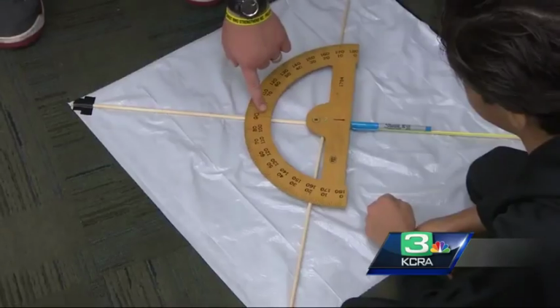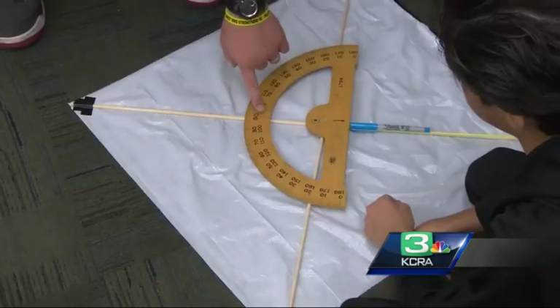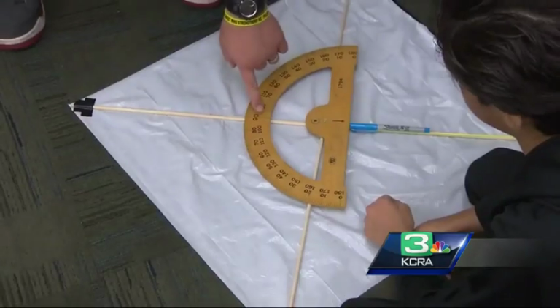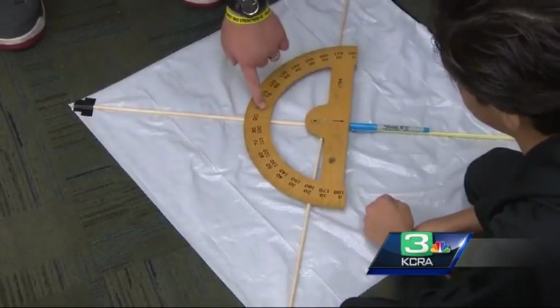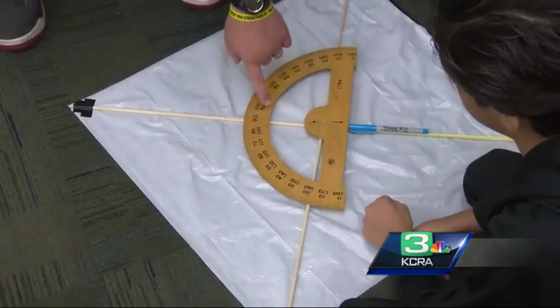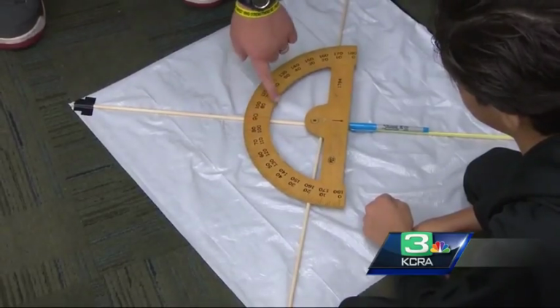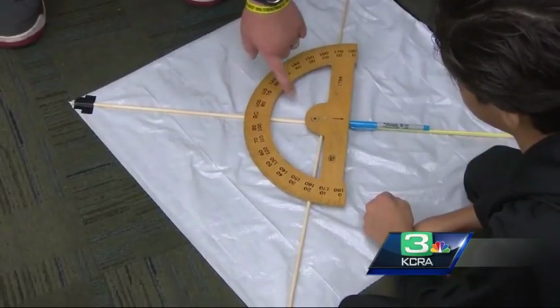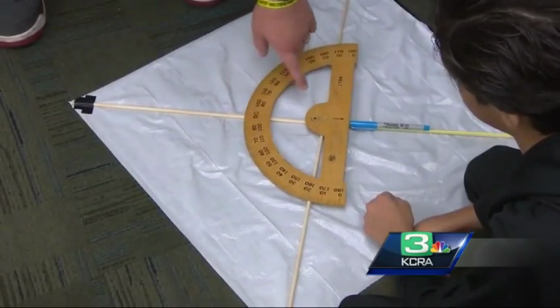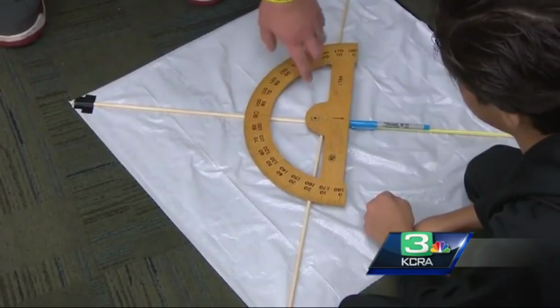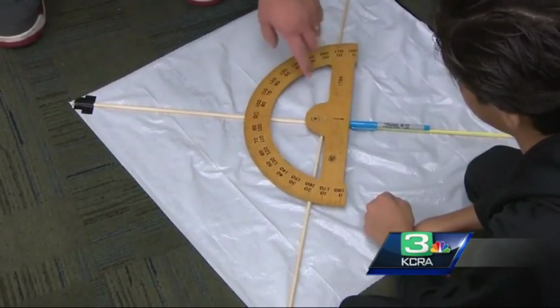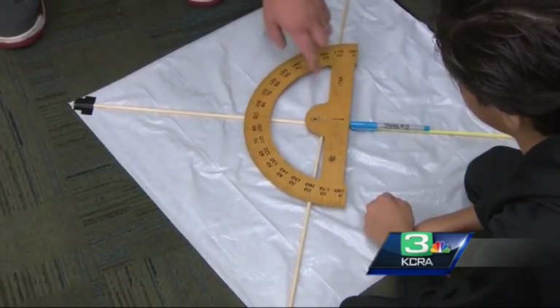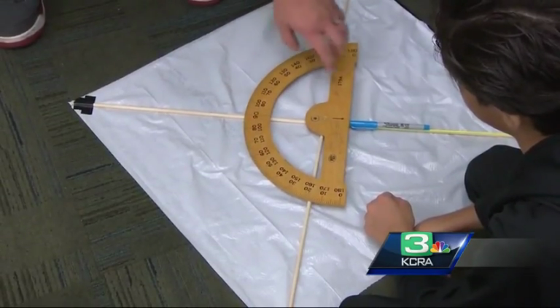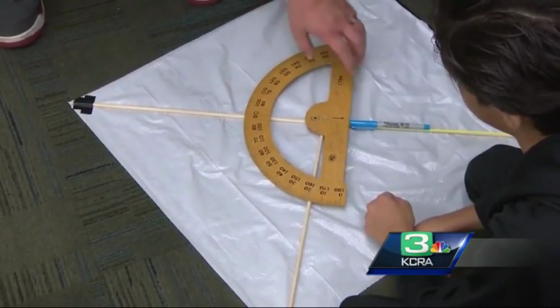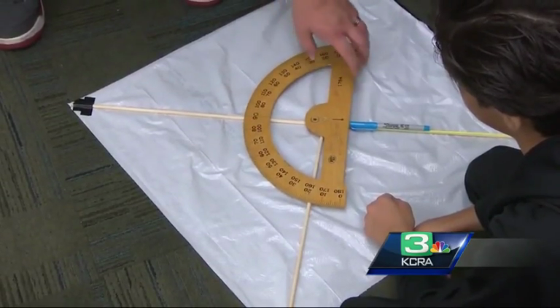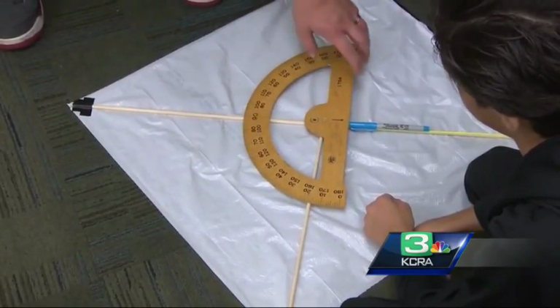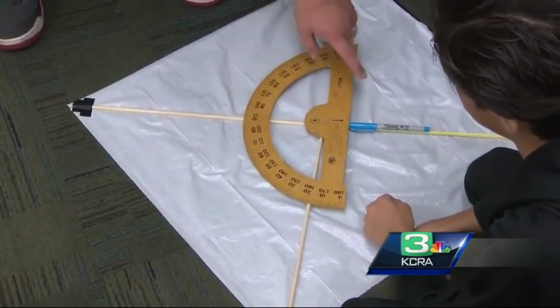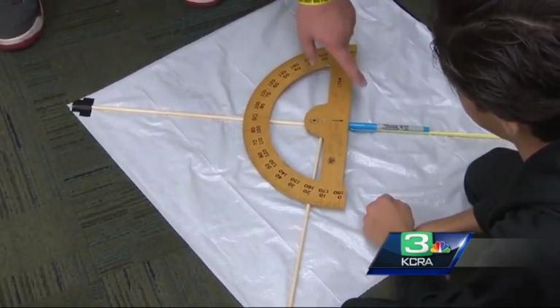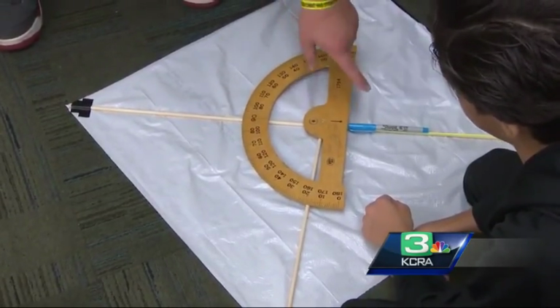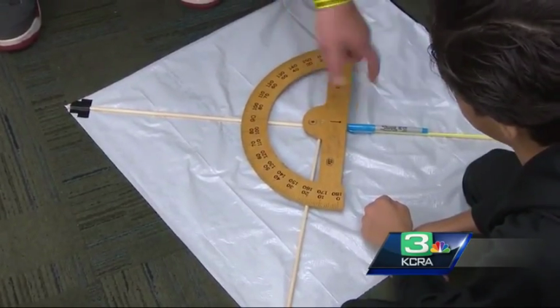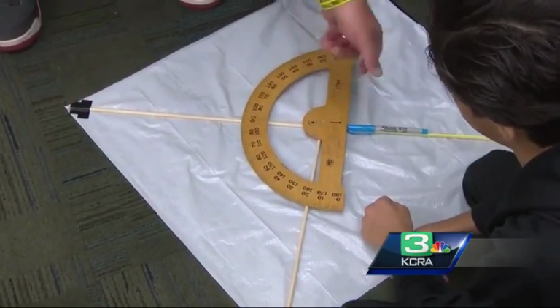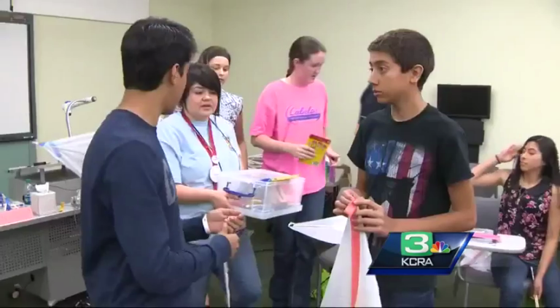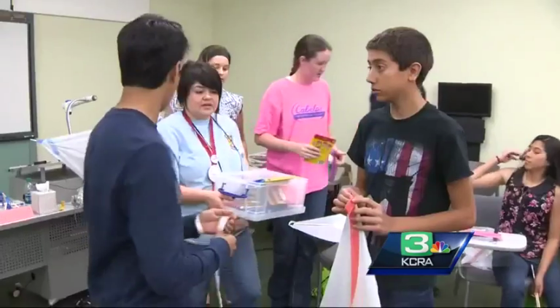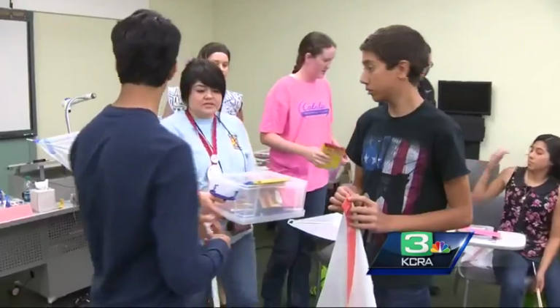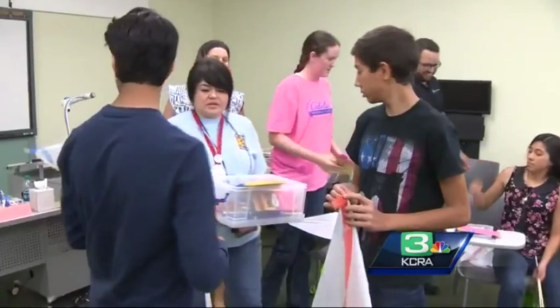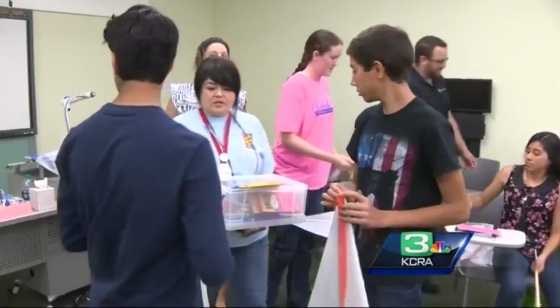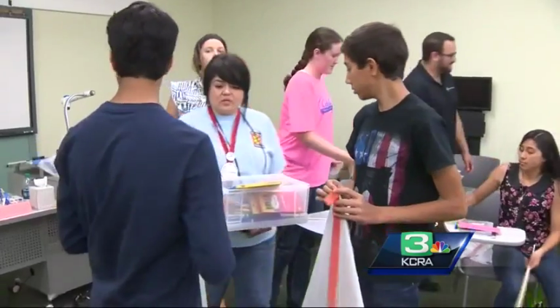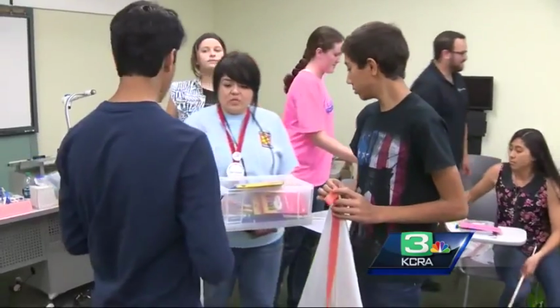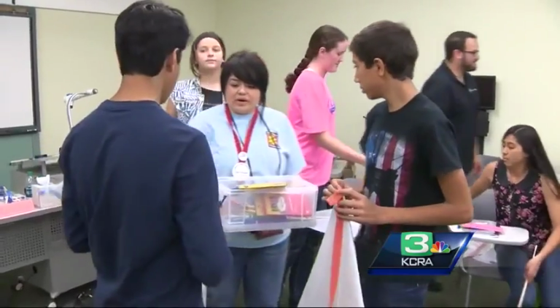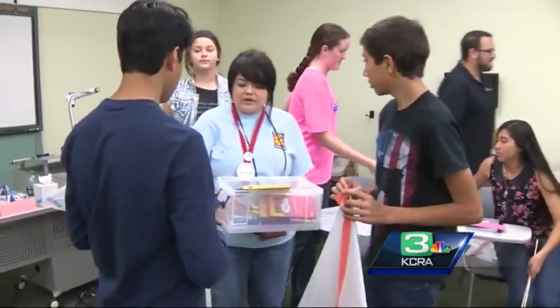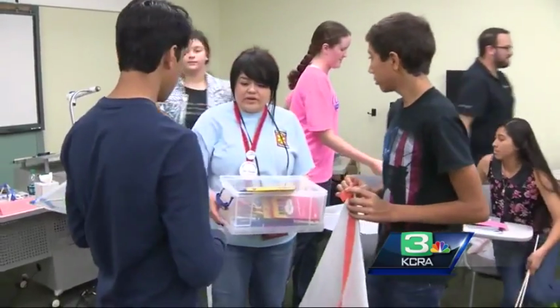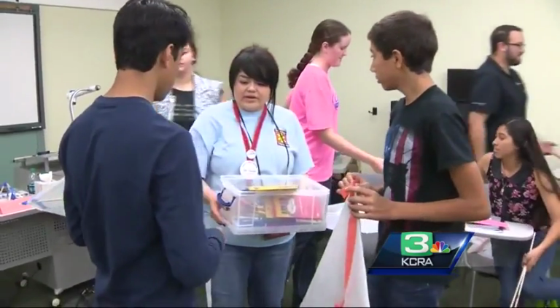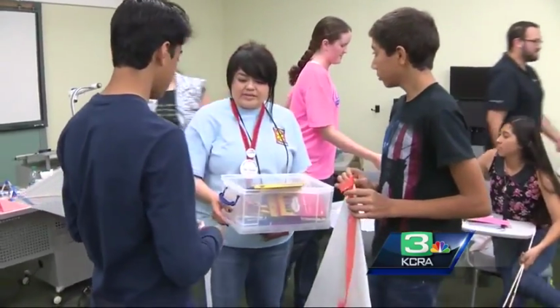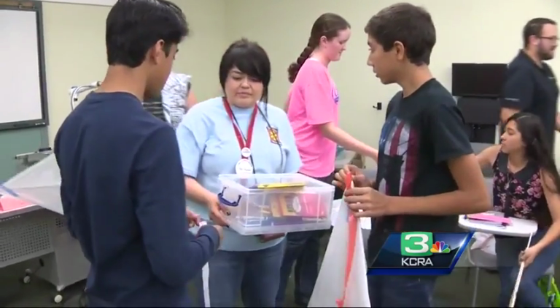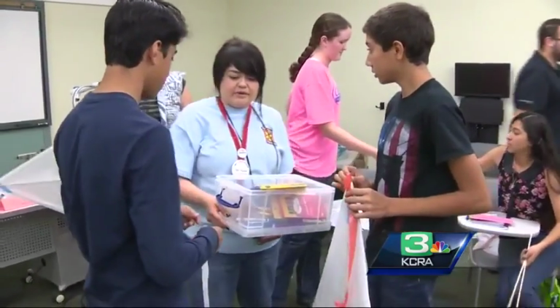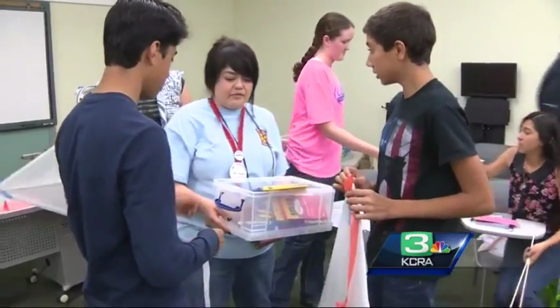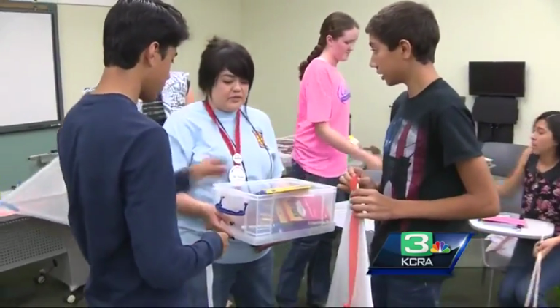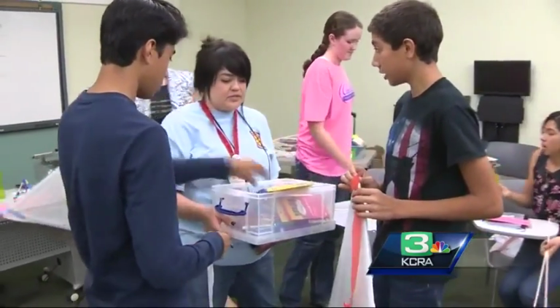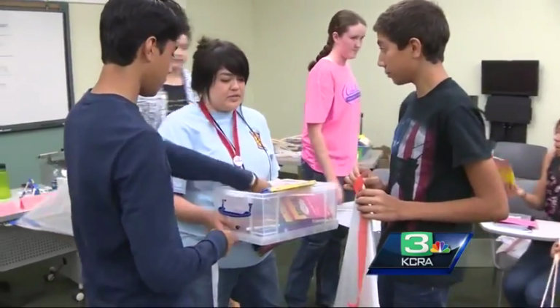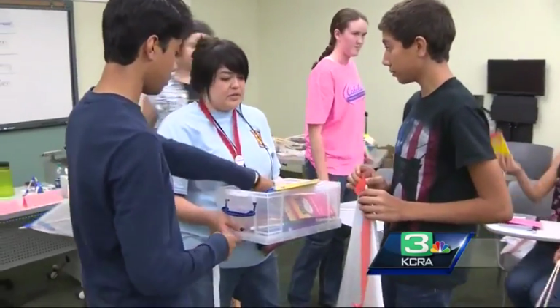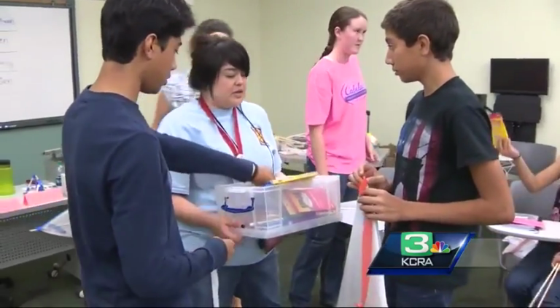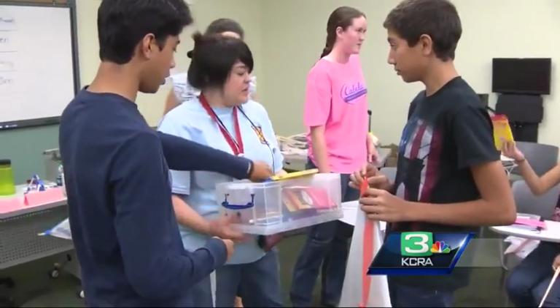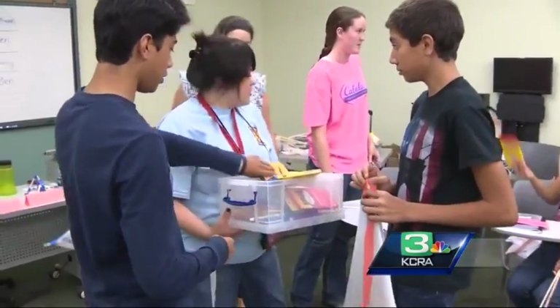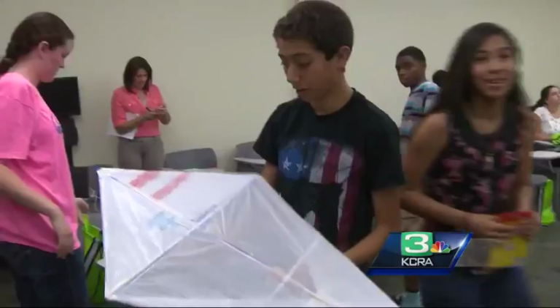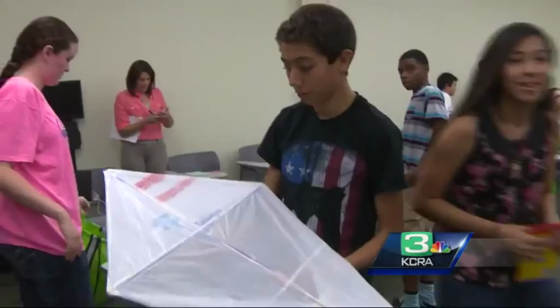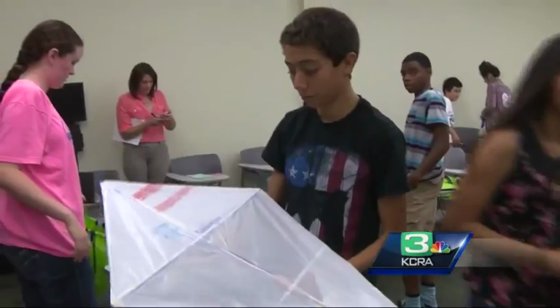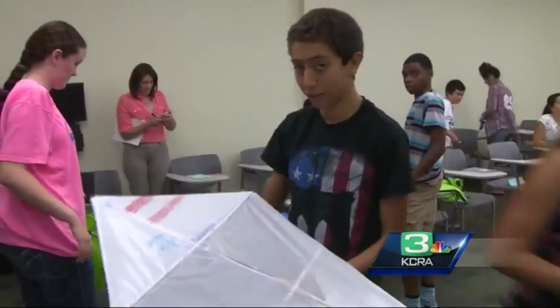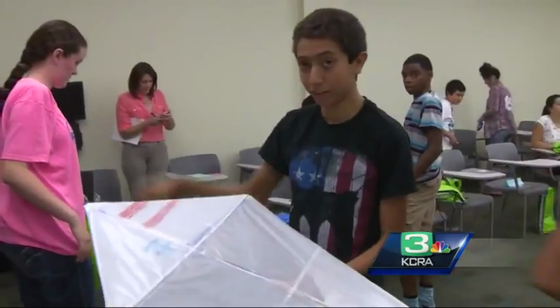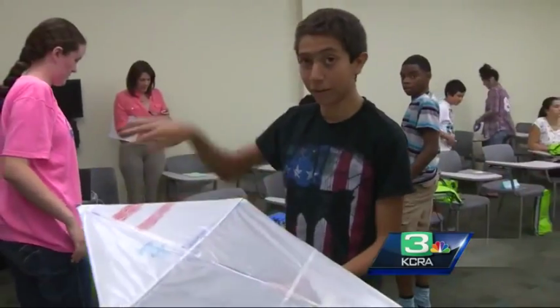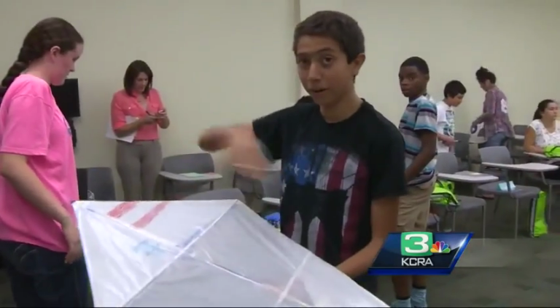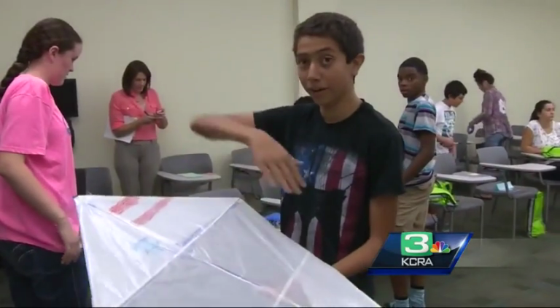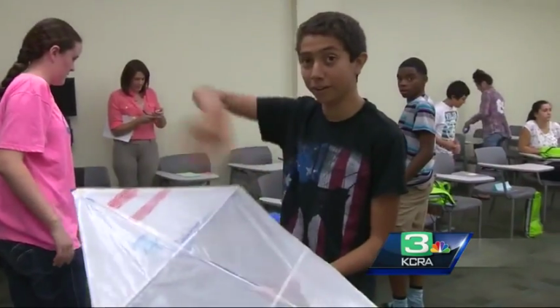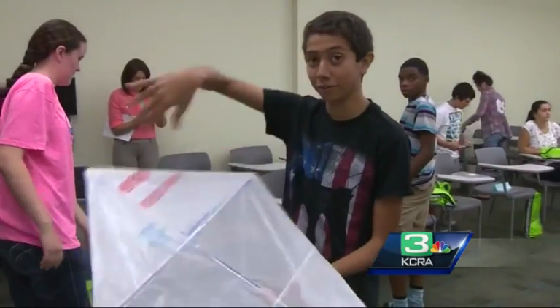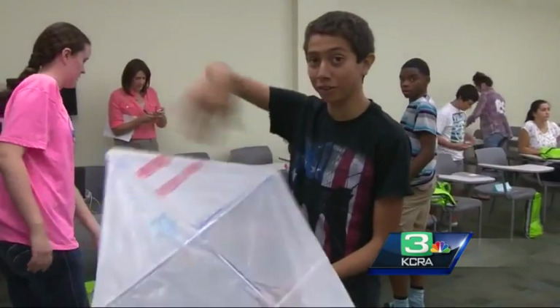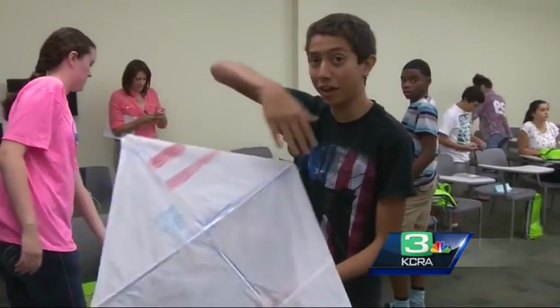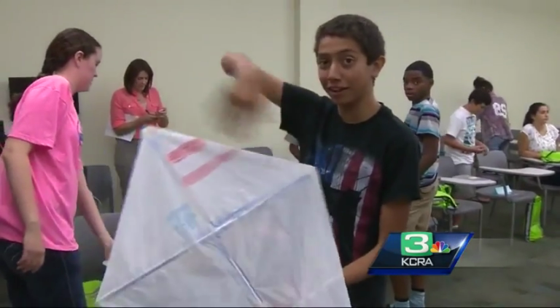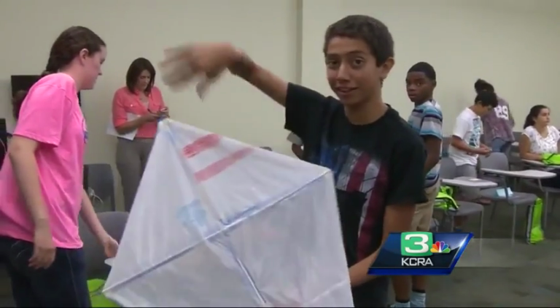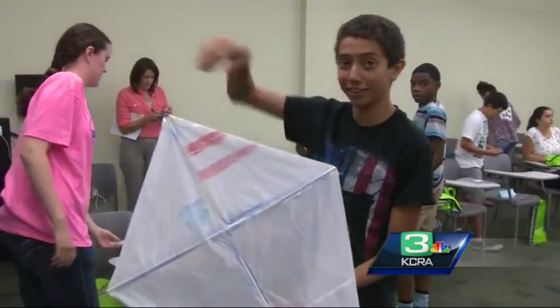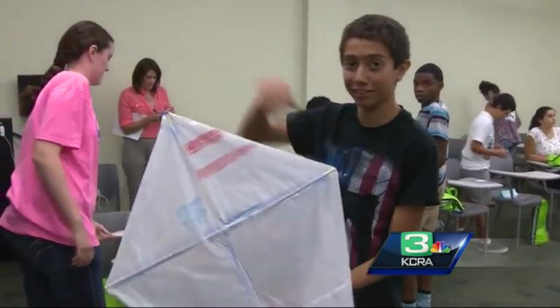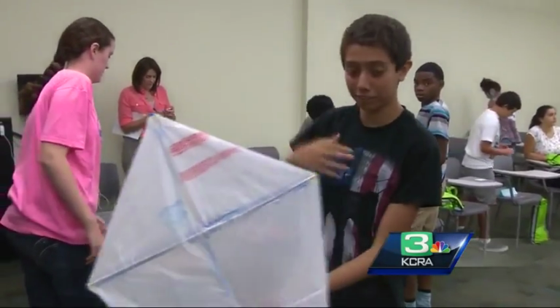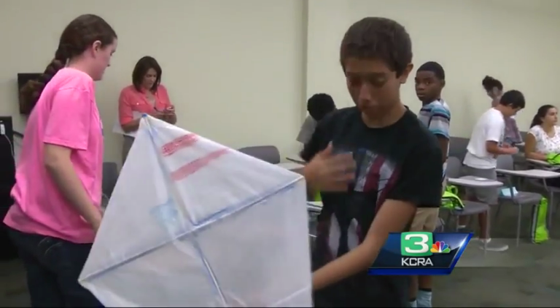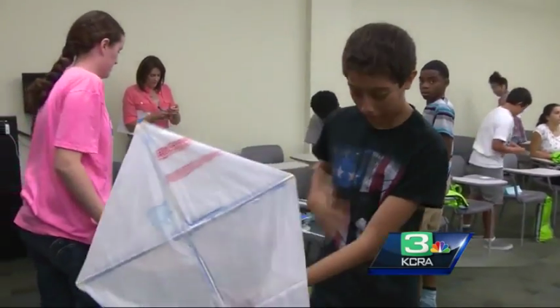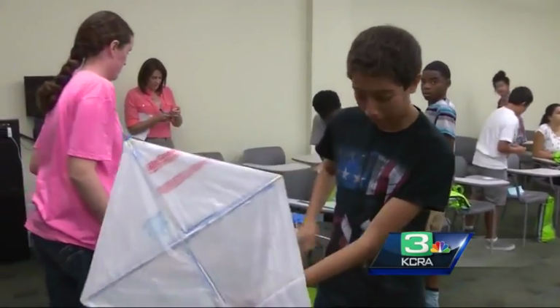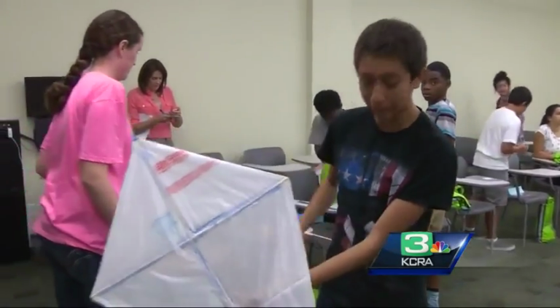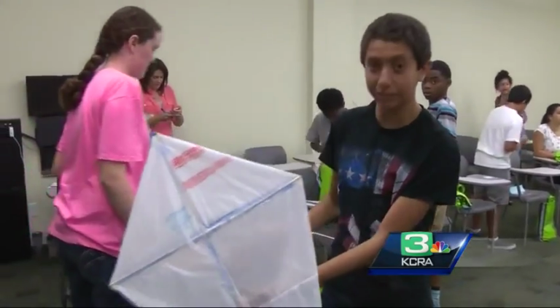Using protractors to measure the angles of kites and household supplies to make three-dimensional art, the students don't even realize they're learning geometry.